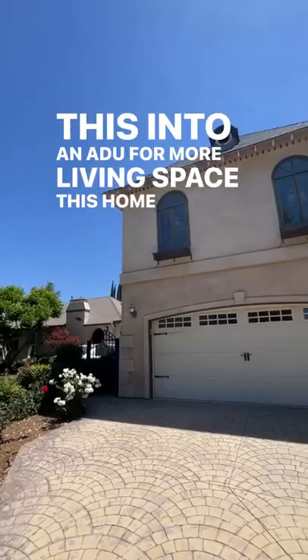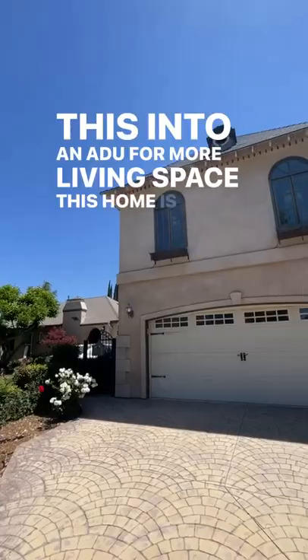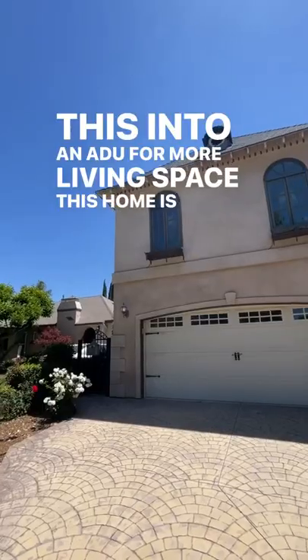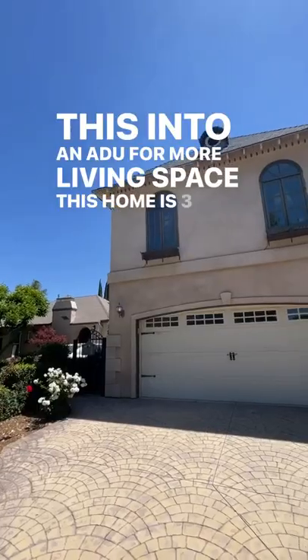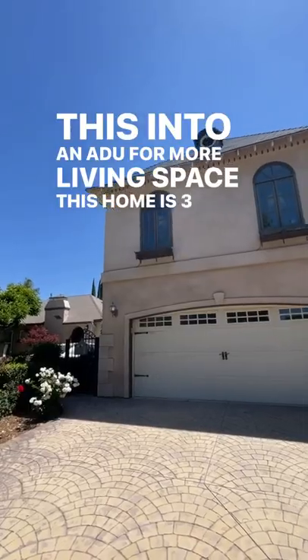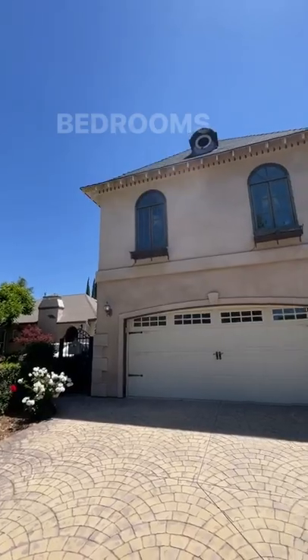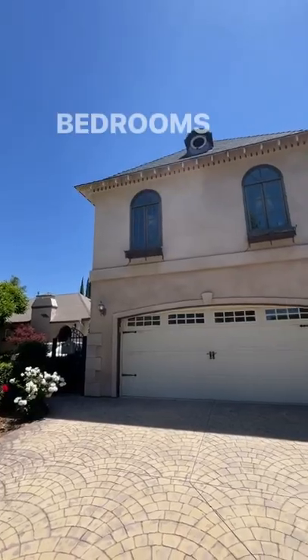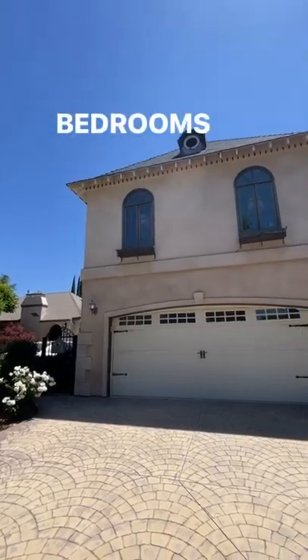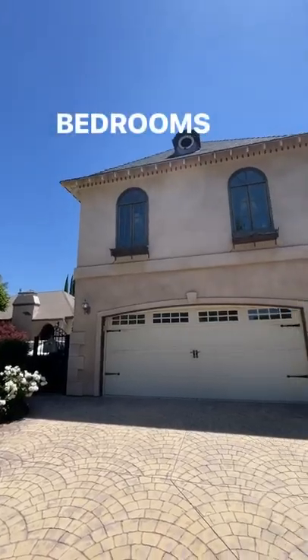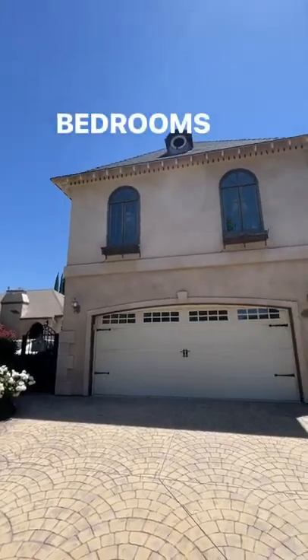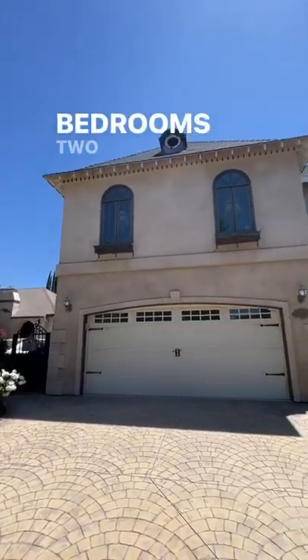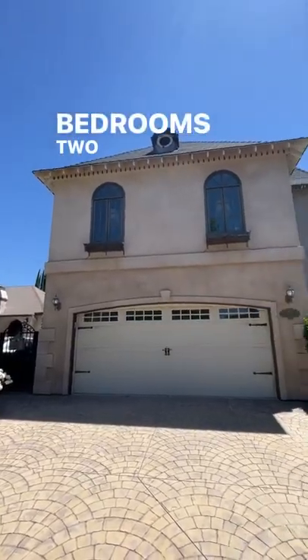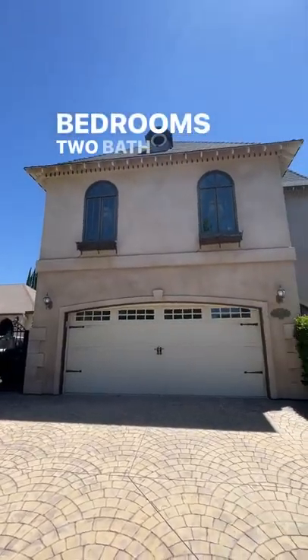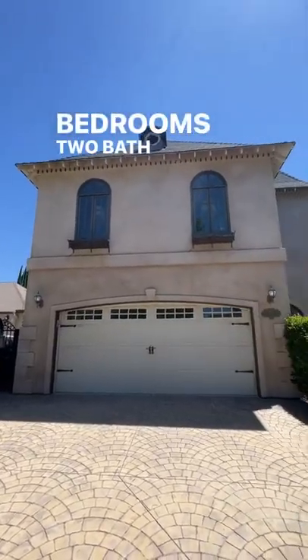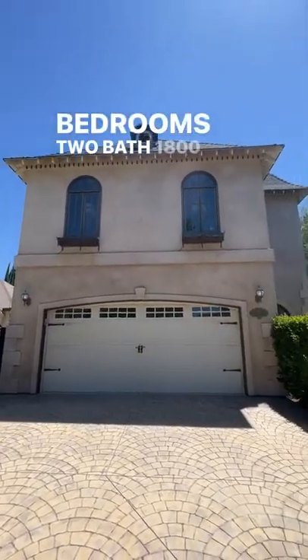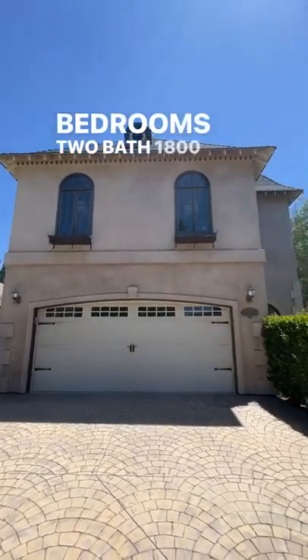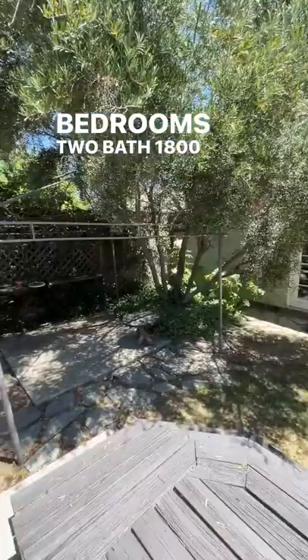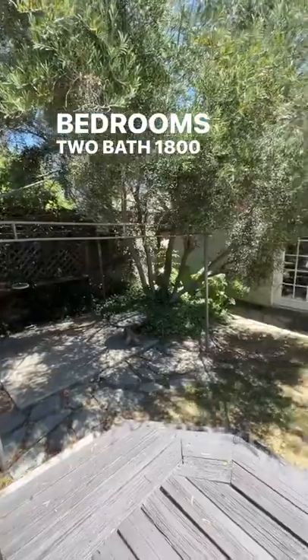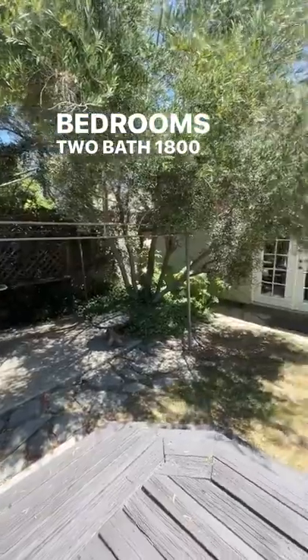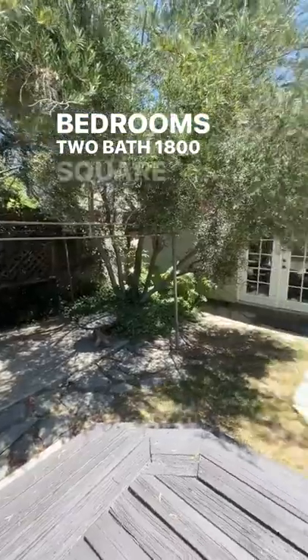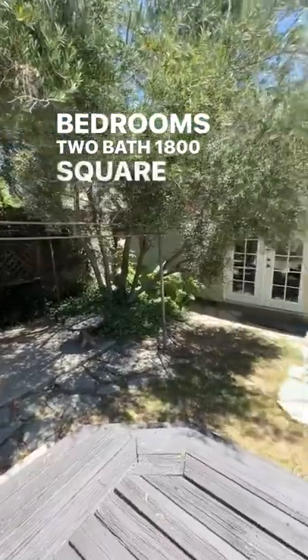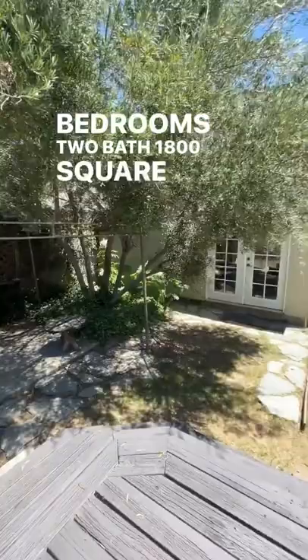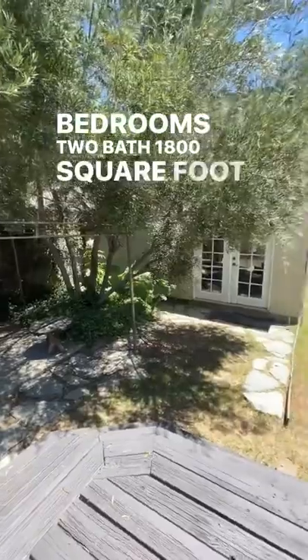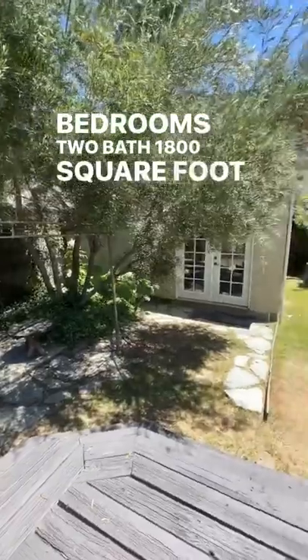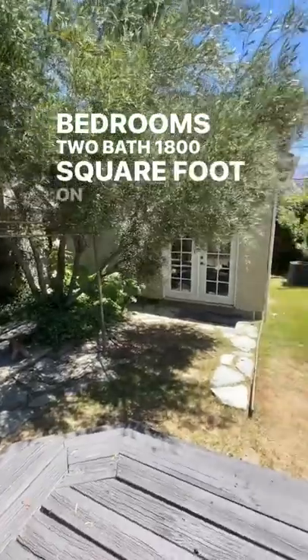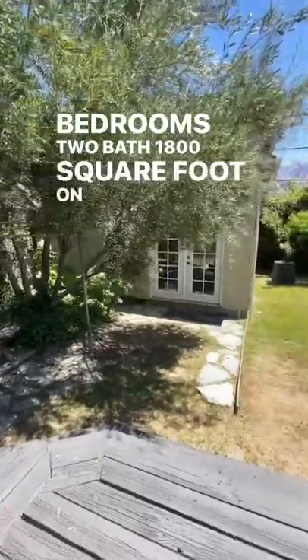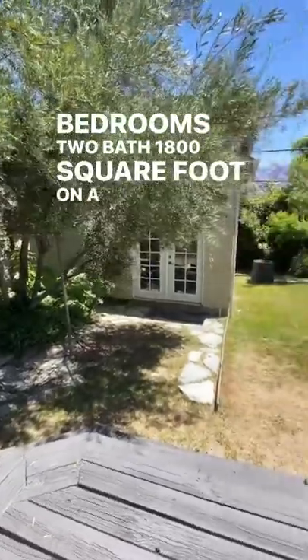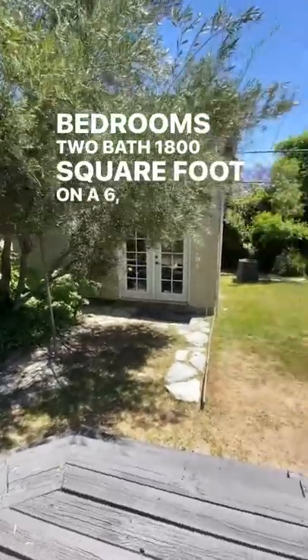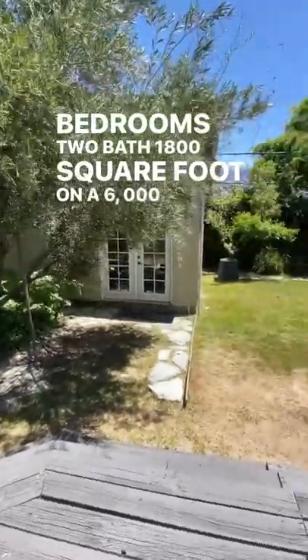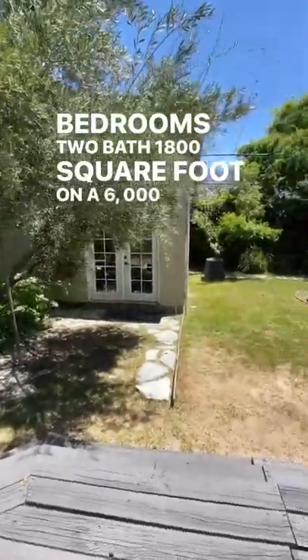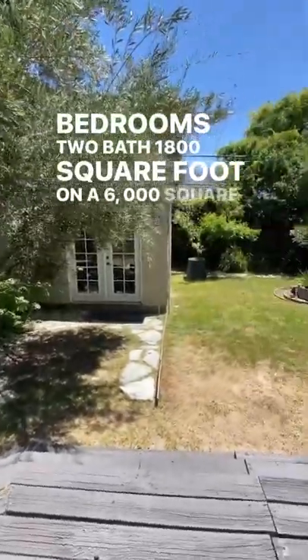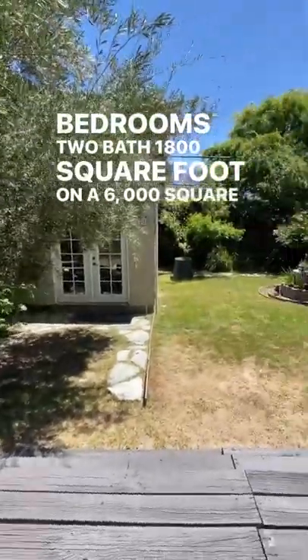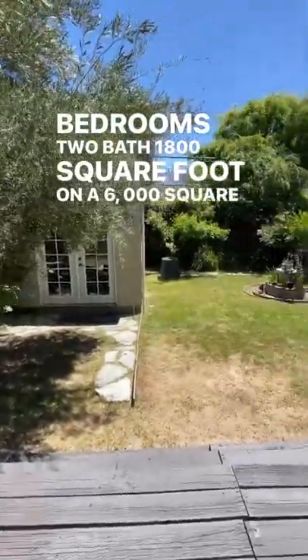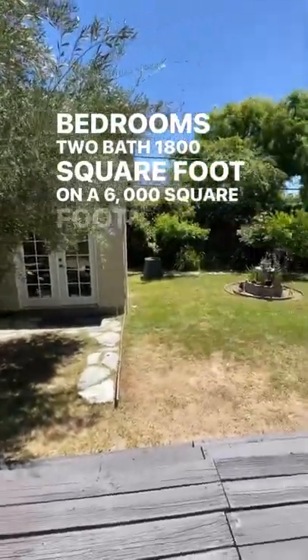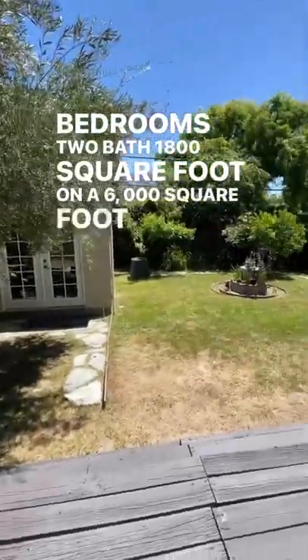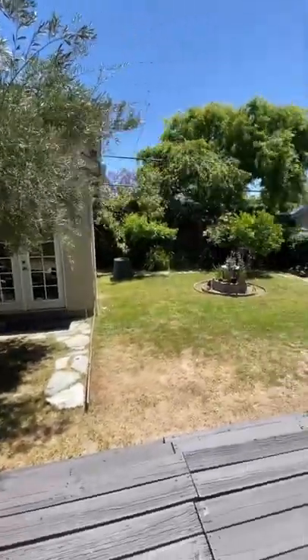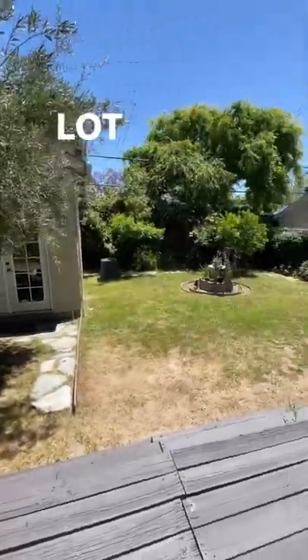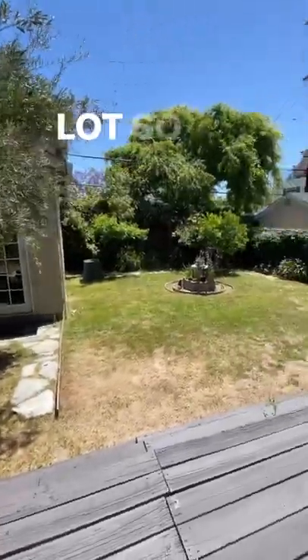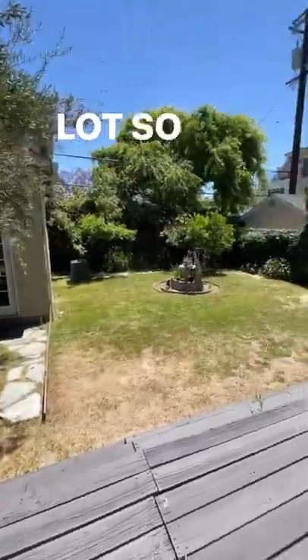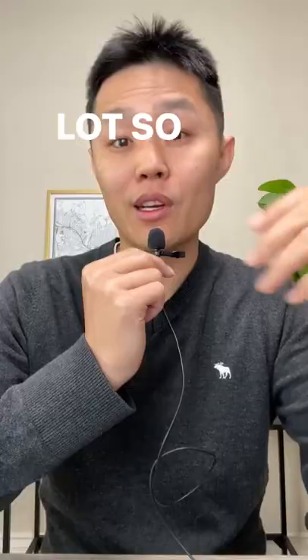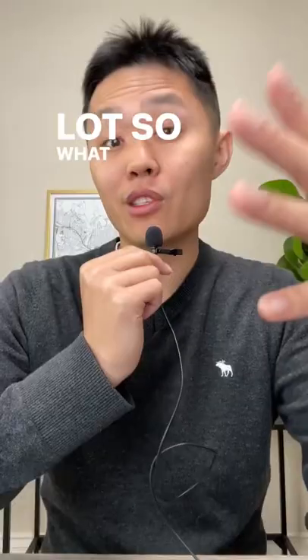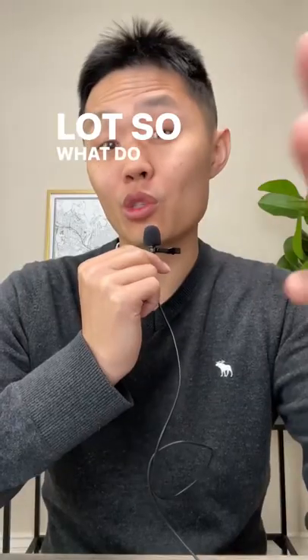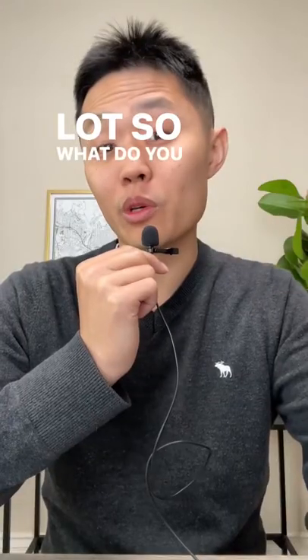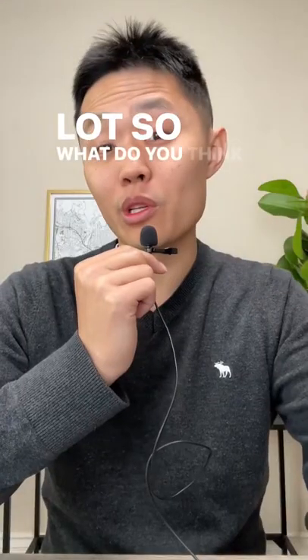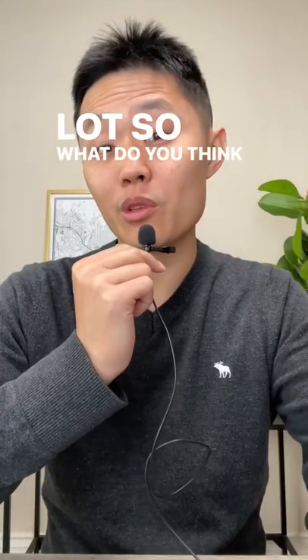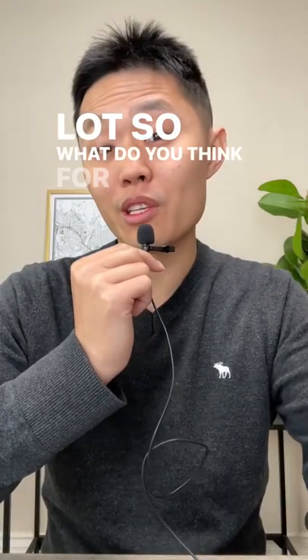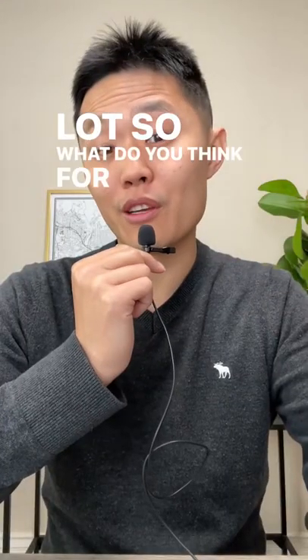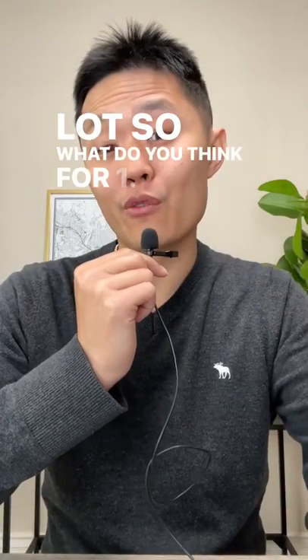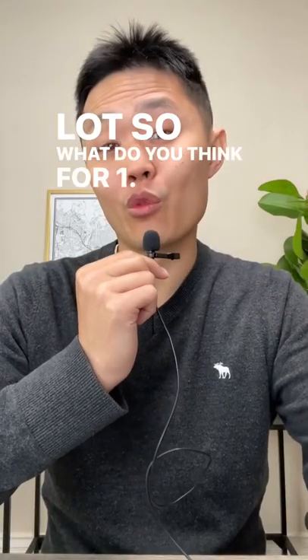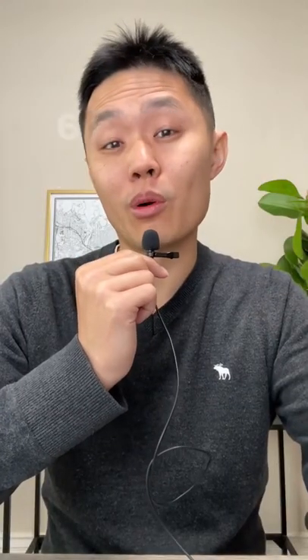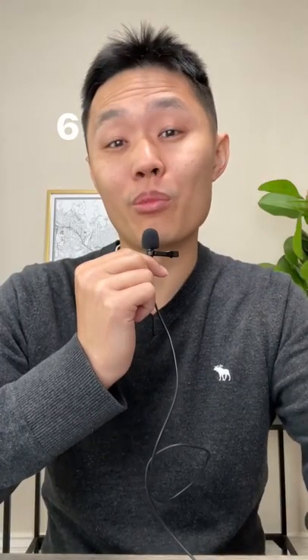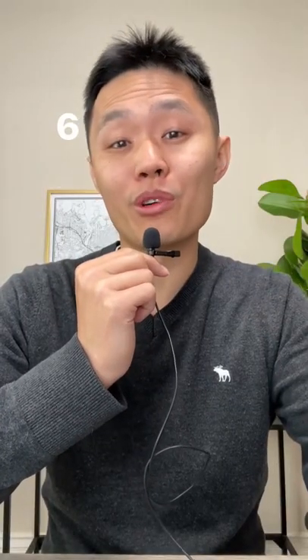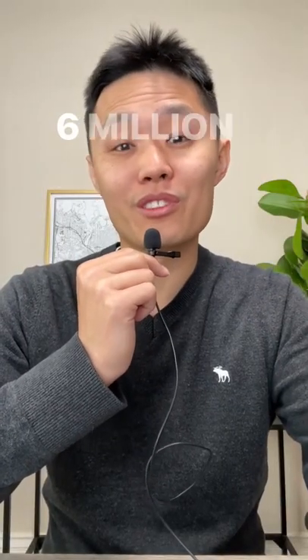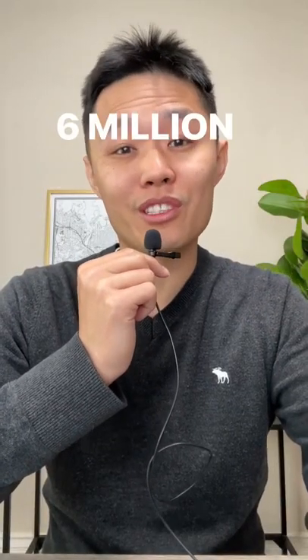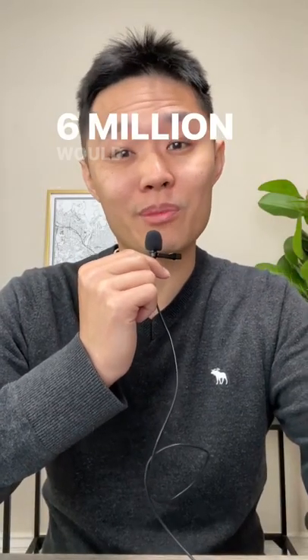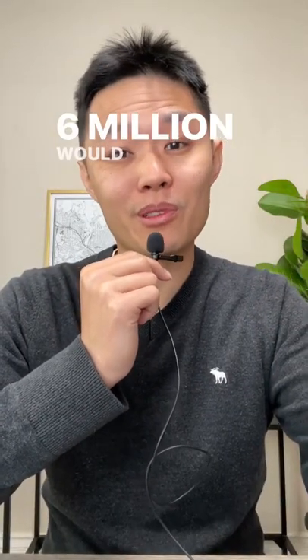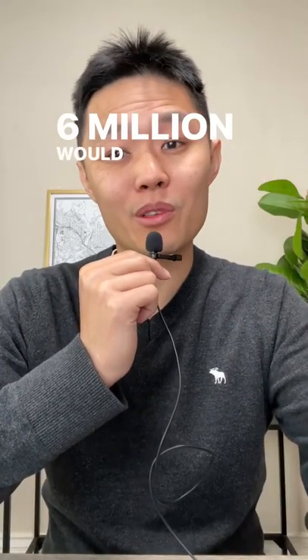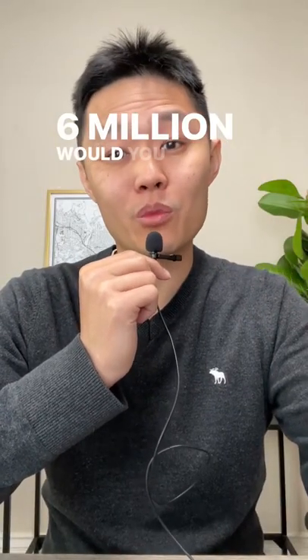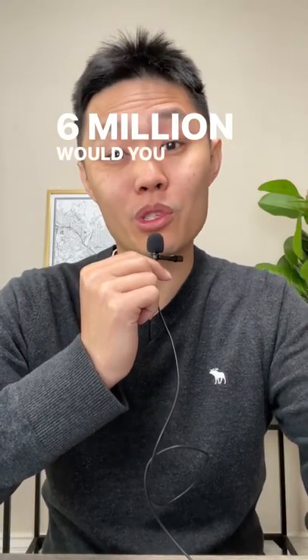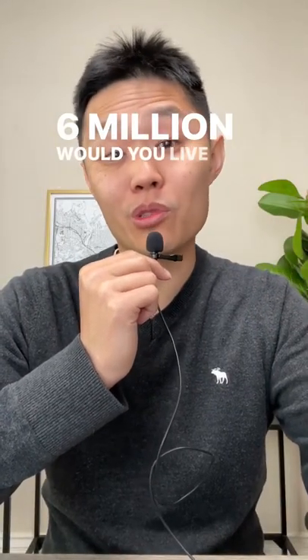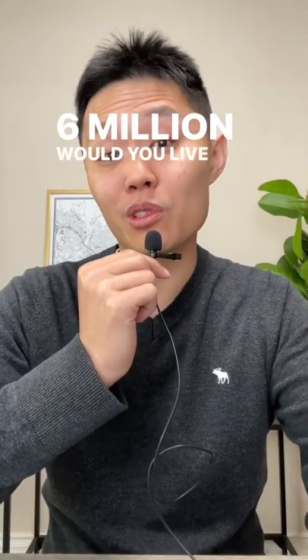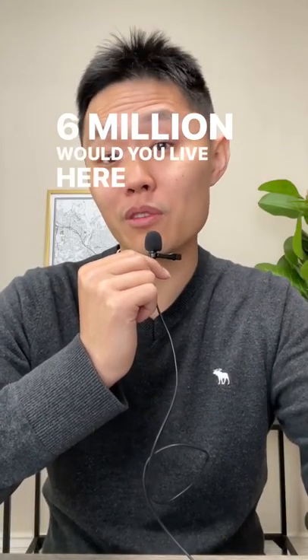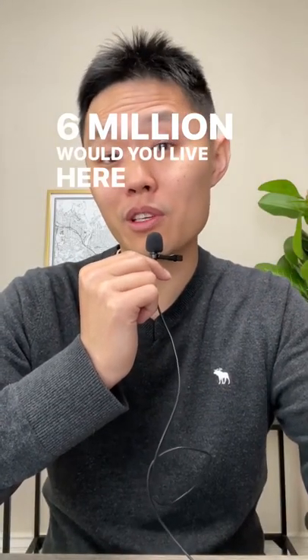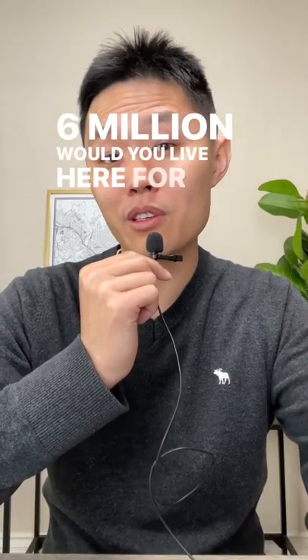This home is three bedrooms, two baths, 1,800 square feet on a 6,000 square foot lot. So what do you think? For $1.6 million, would you live here?